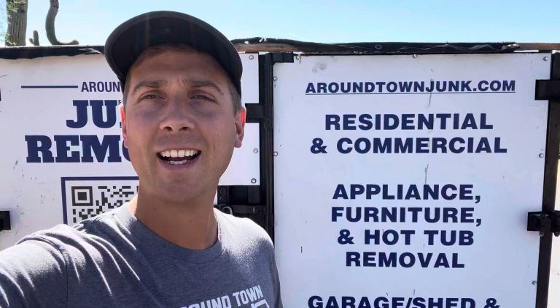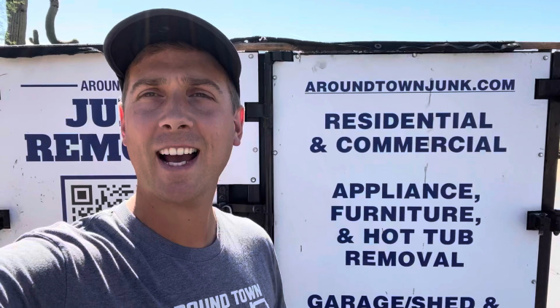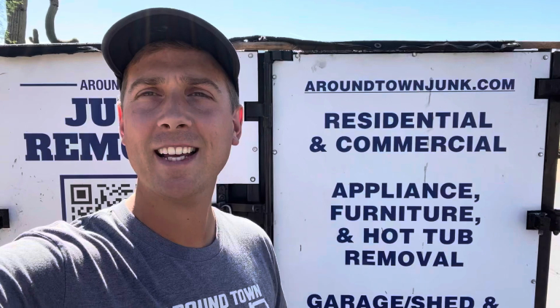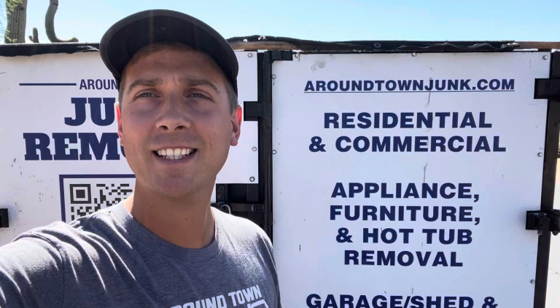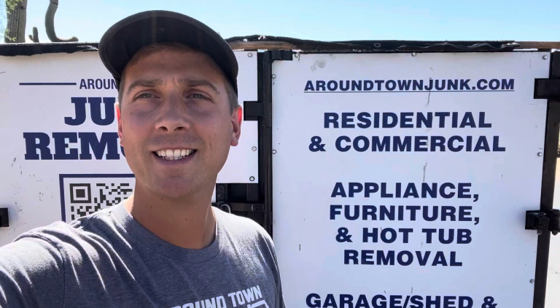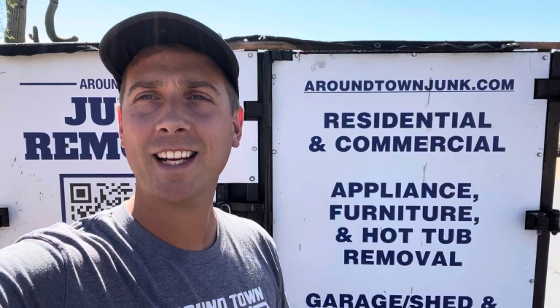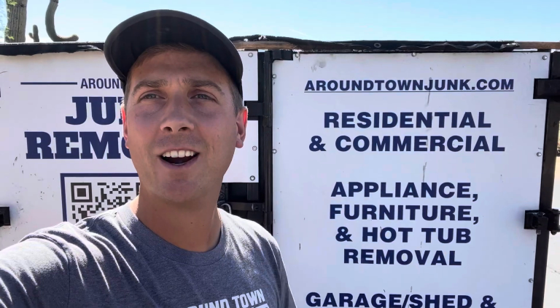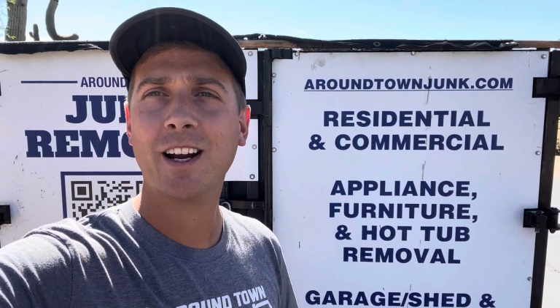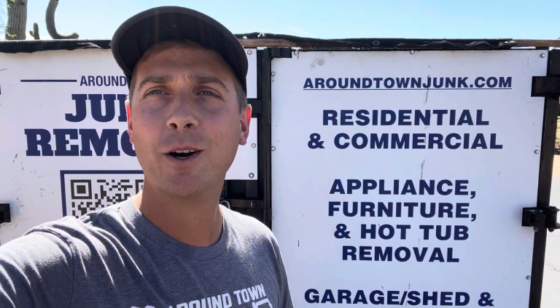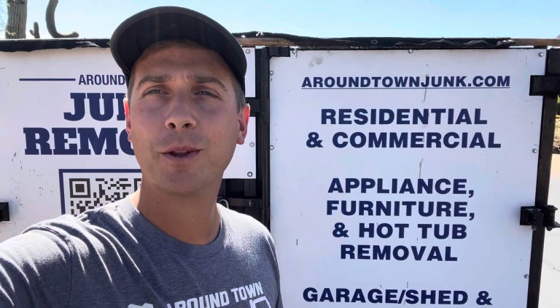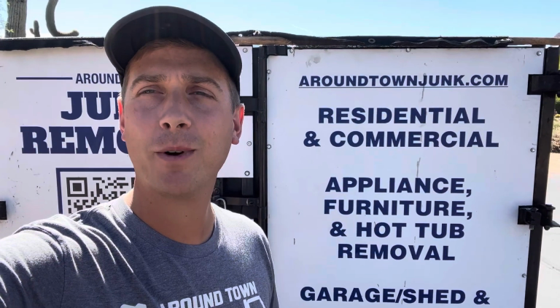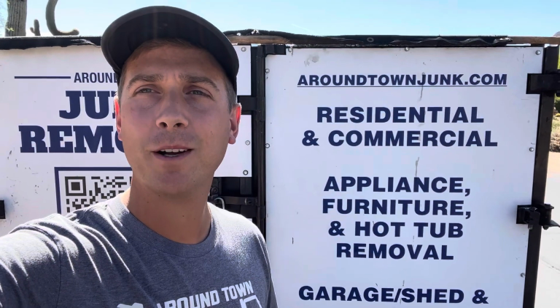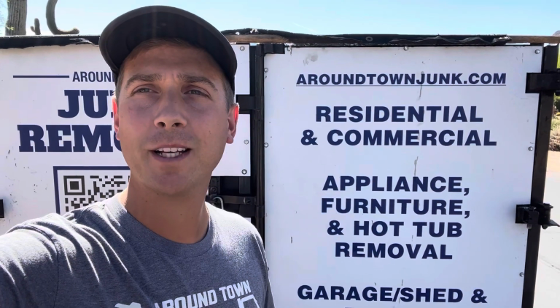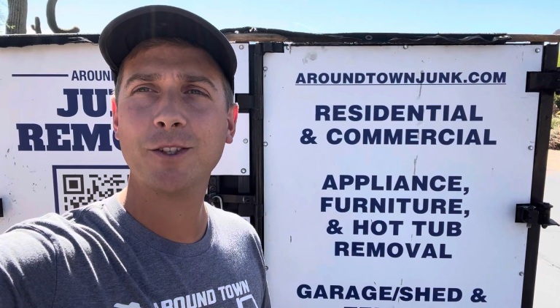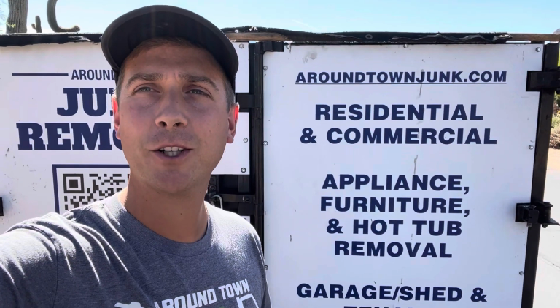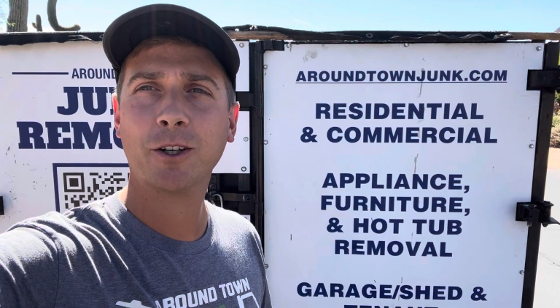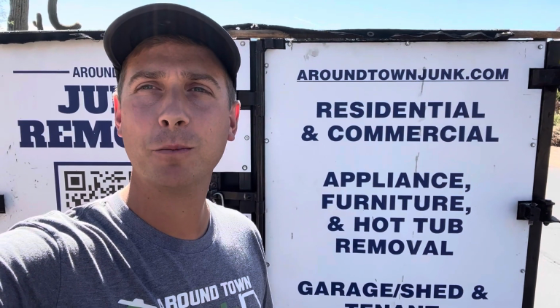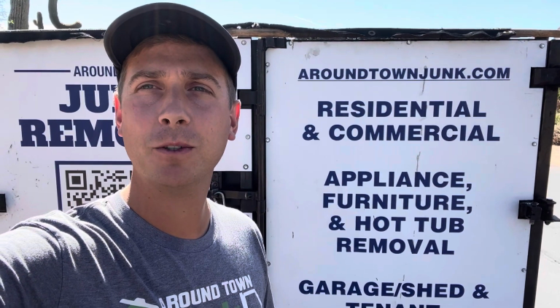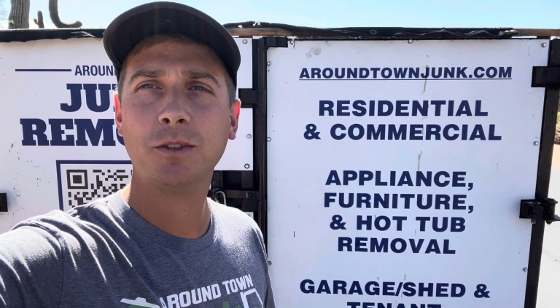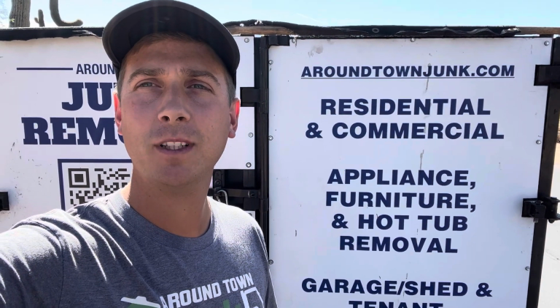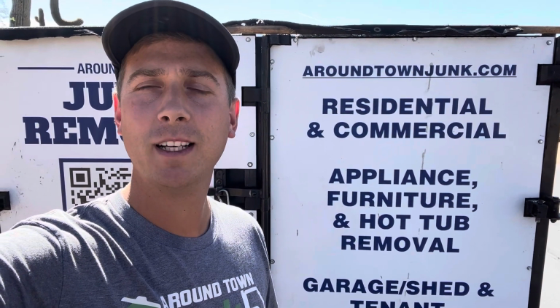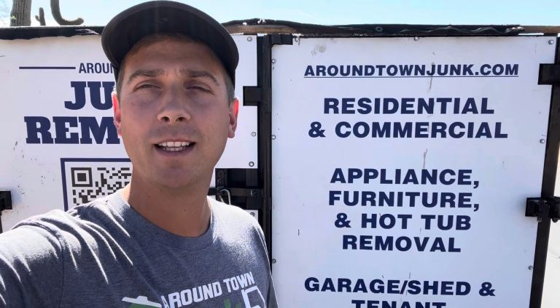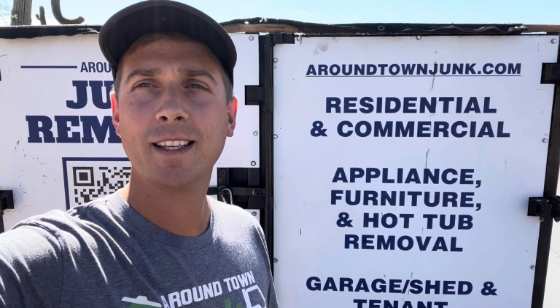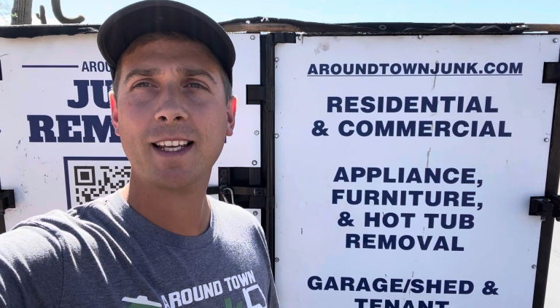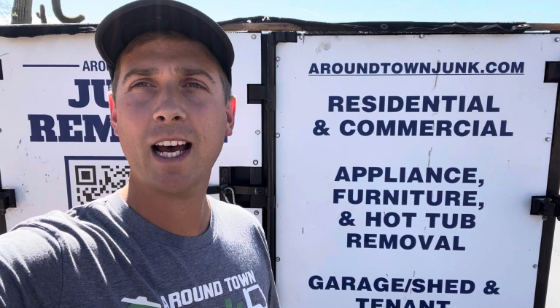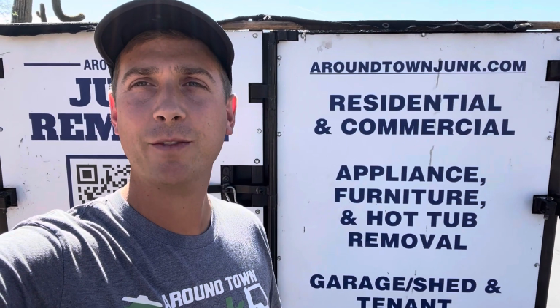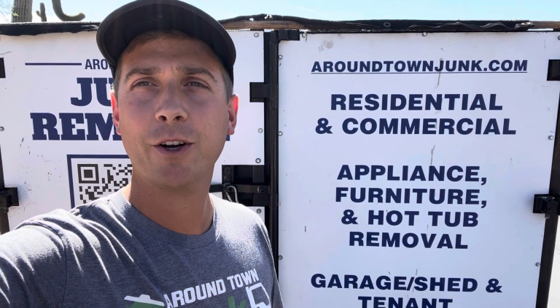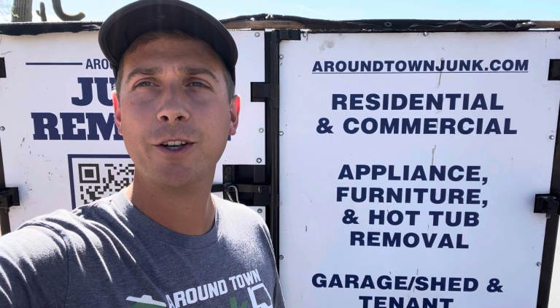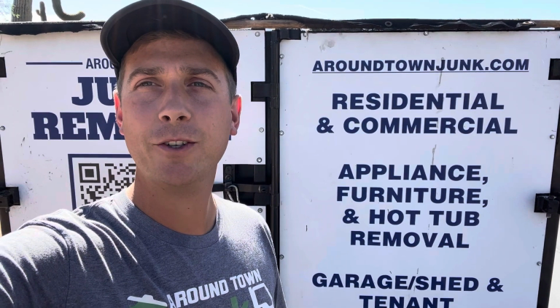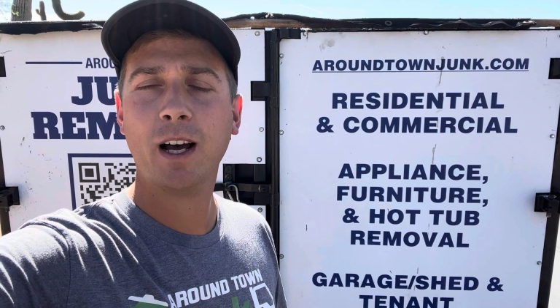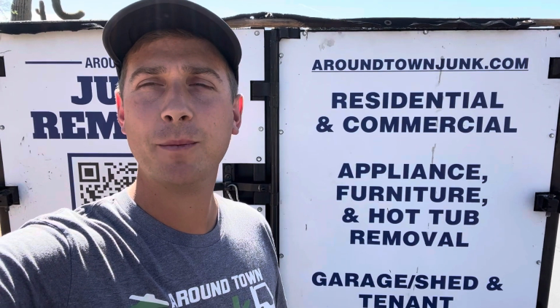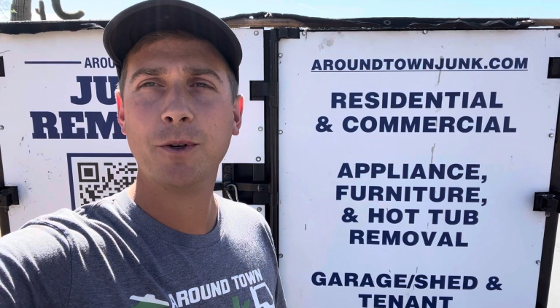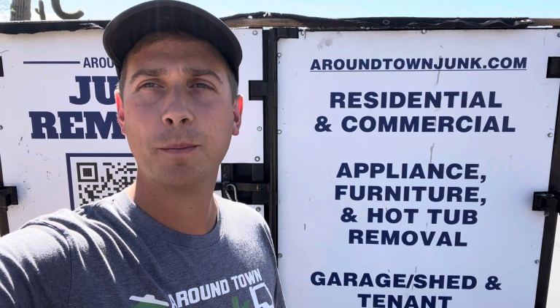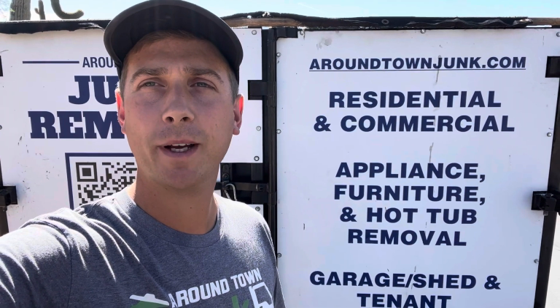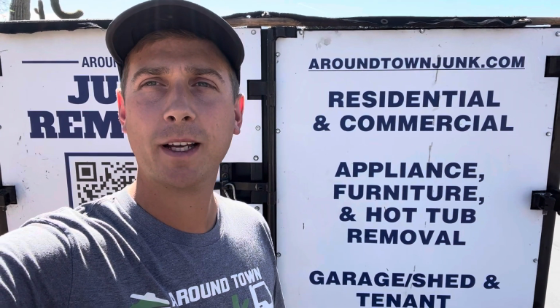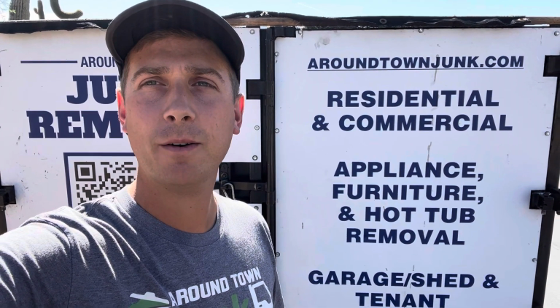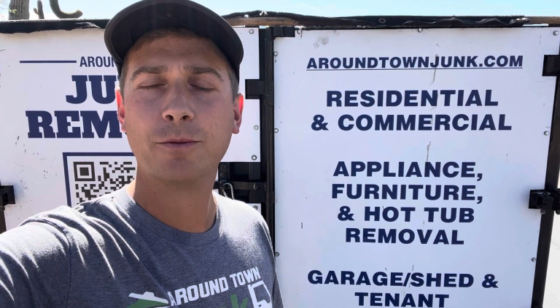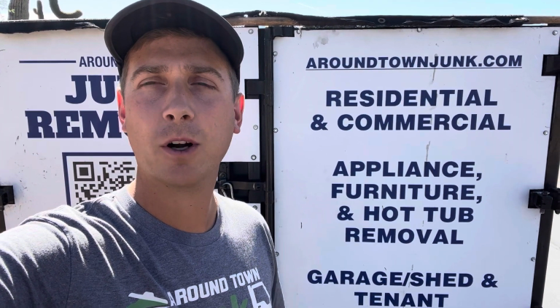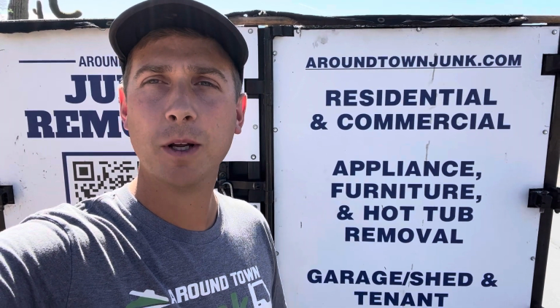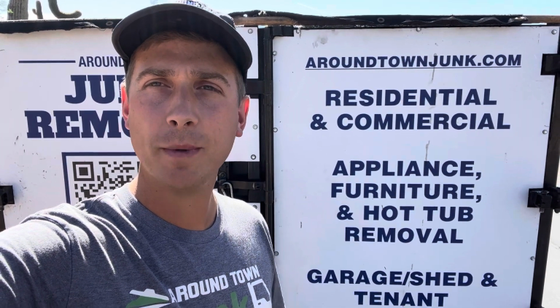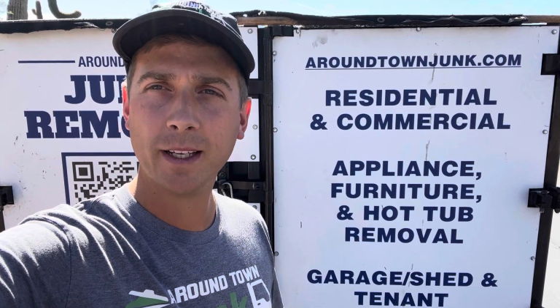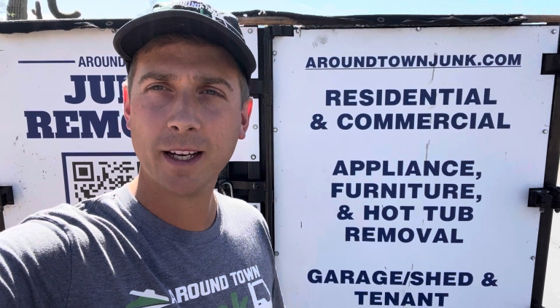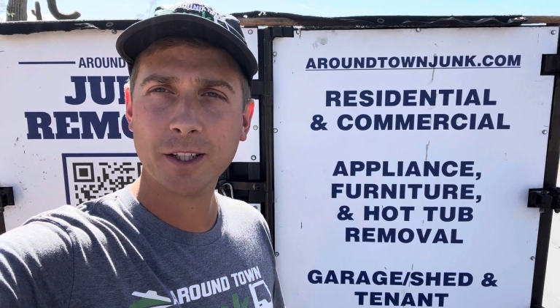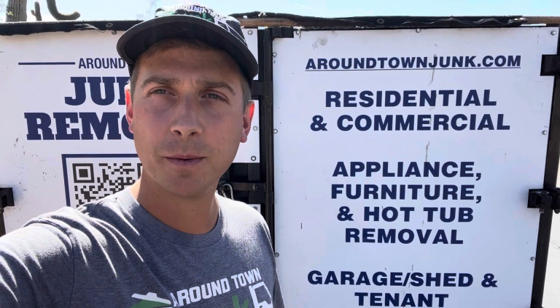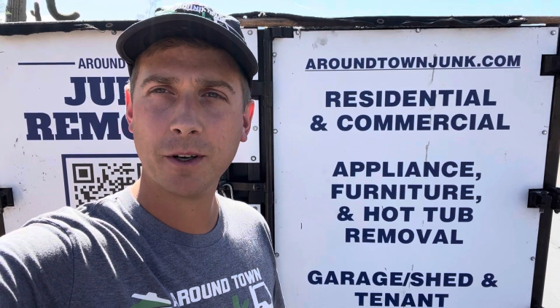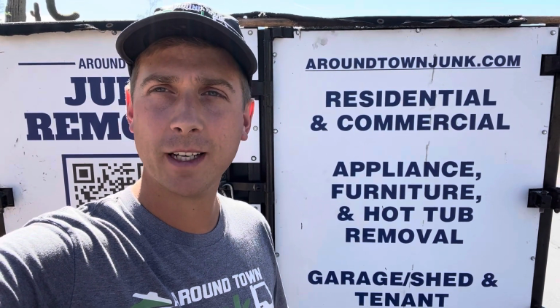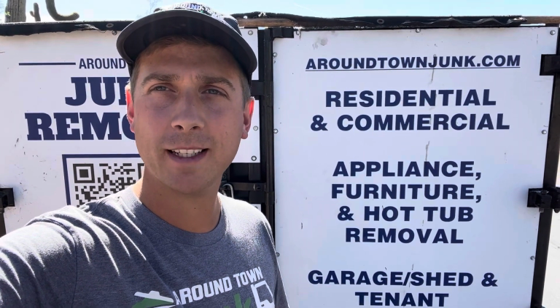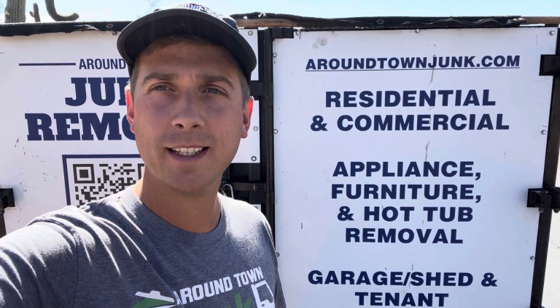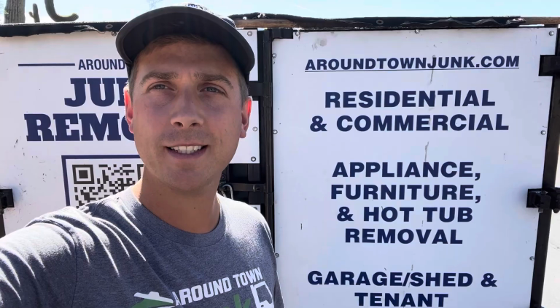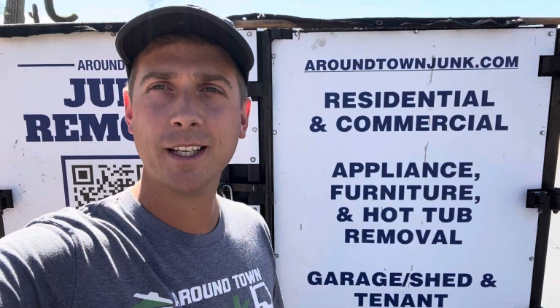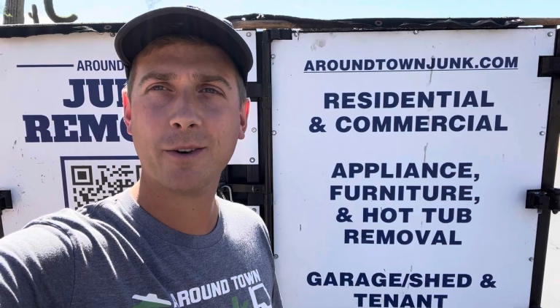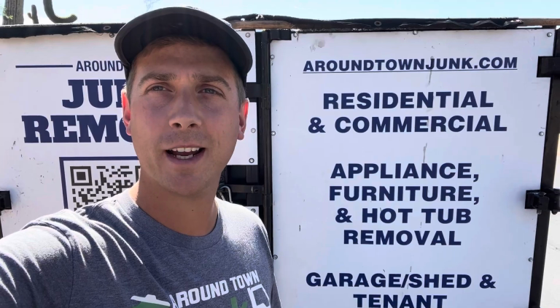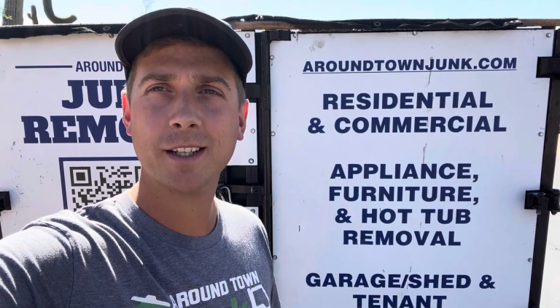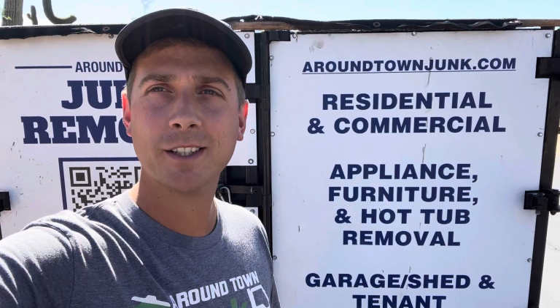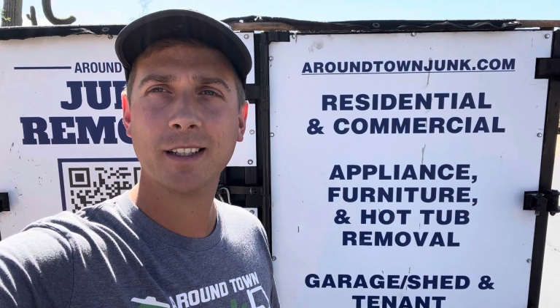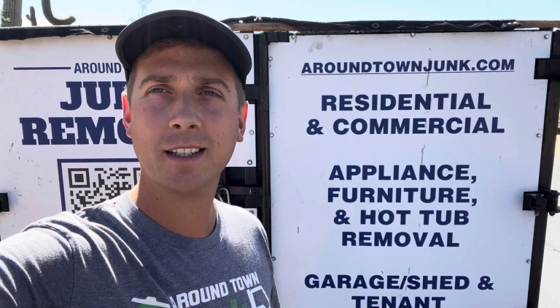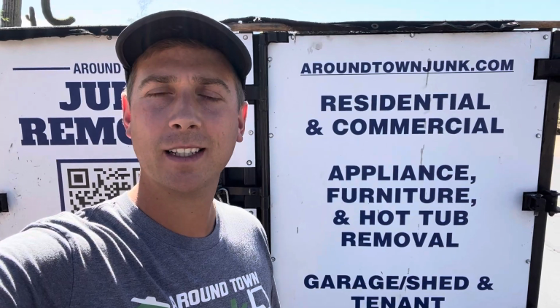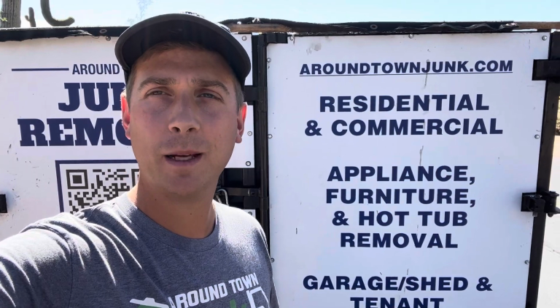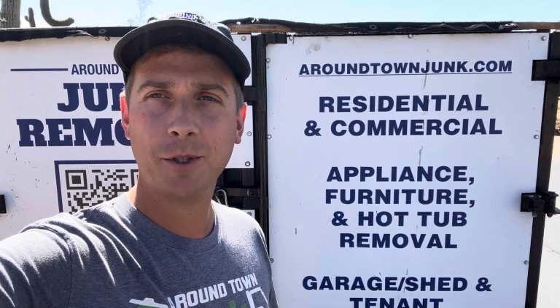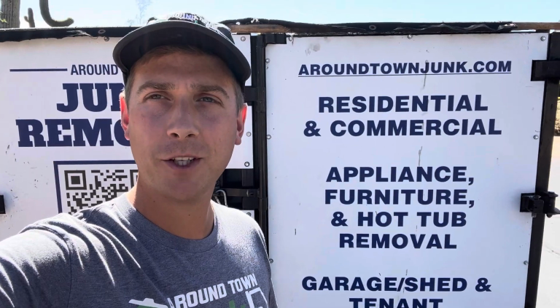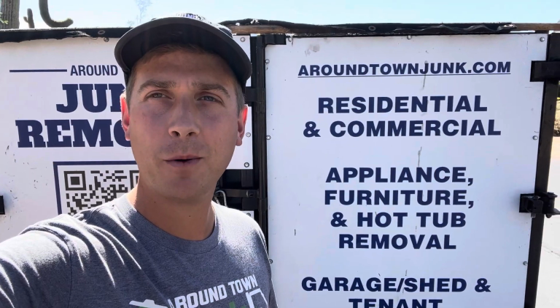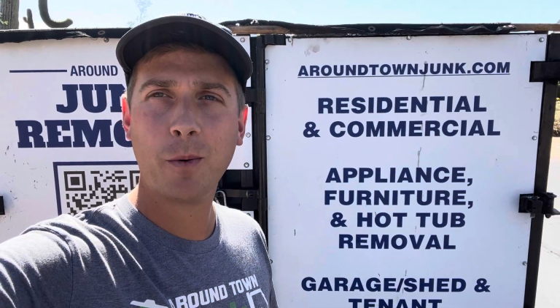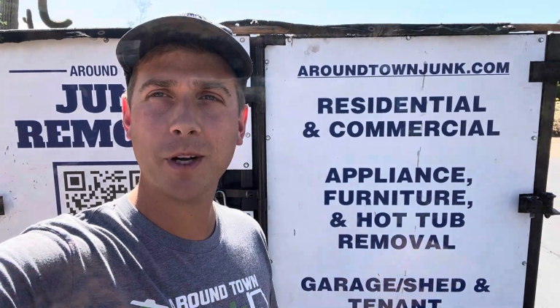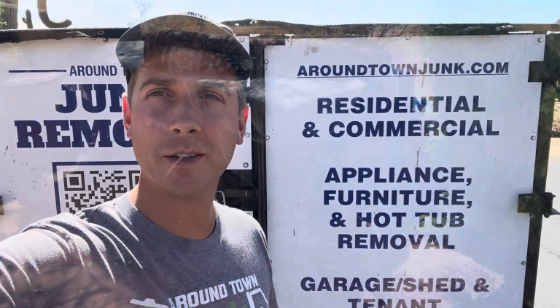Hi guys, Garrett here with Around Town Junk Removal. This afternoon I'm doing a pickup for a repeat customer in DC Ranch. Let me show you what we're doing.